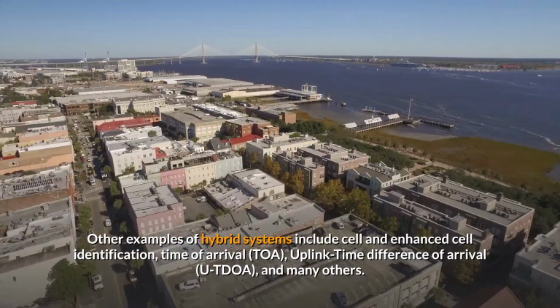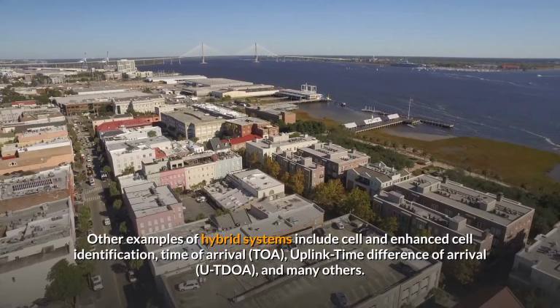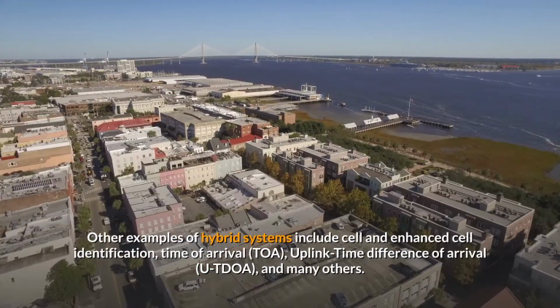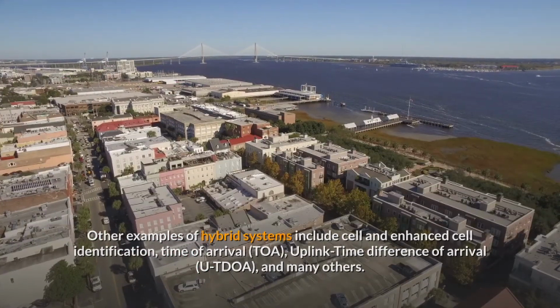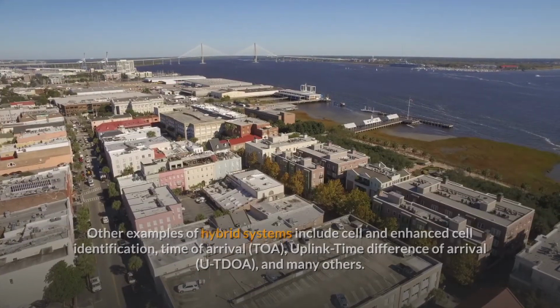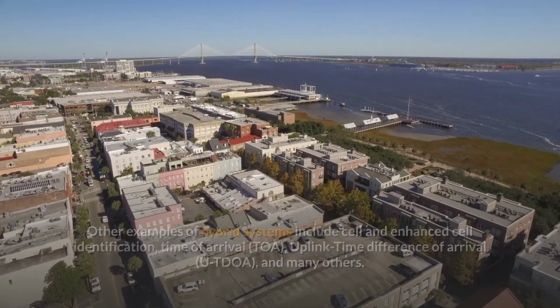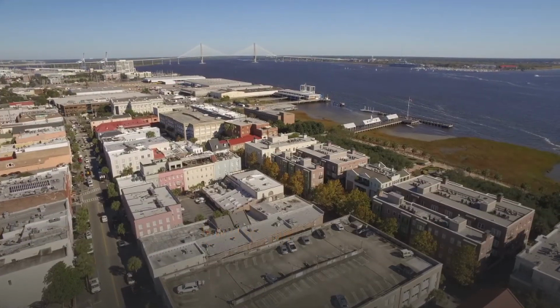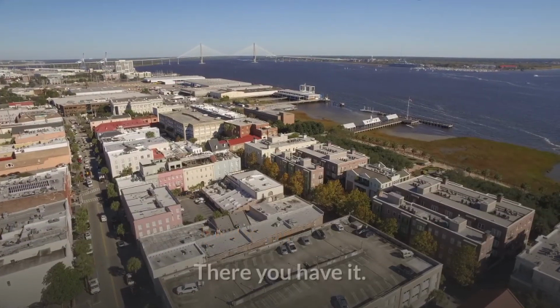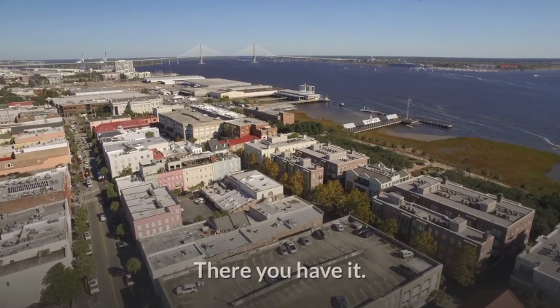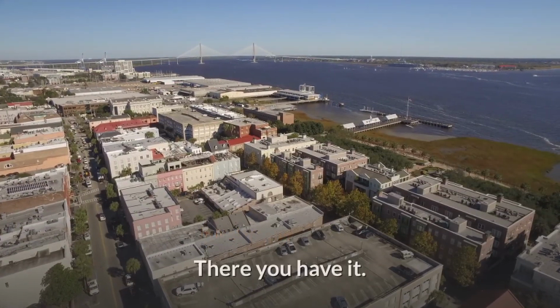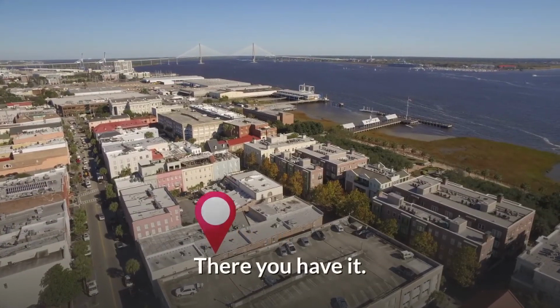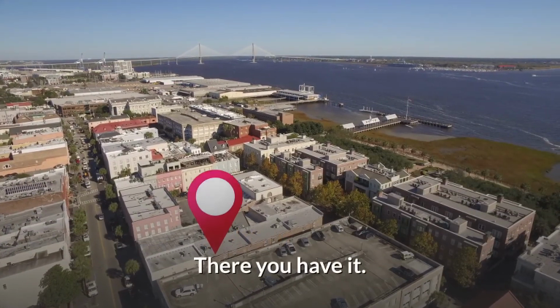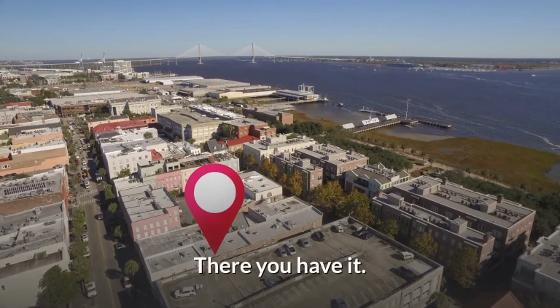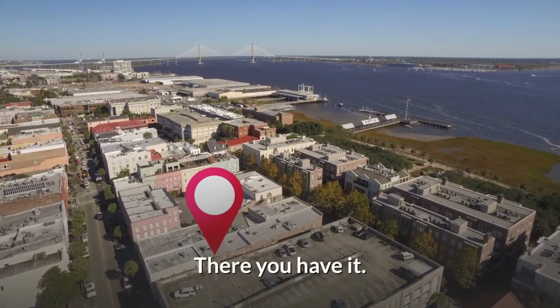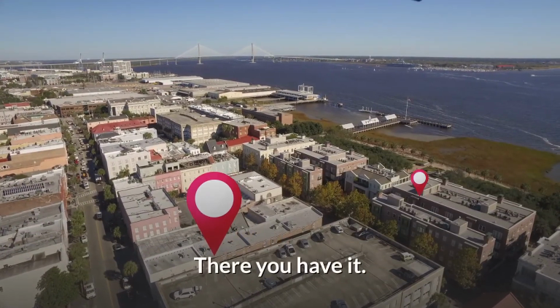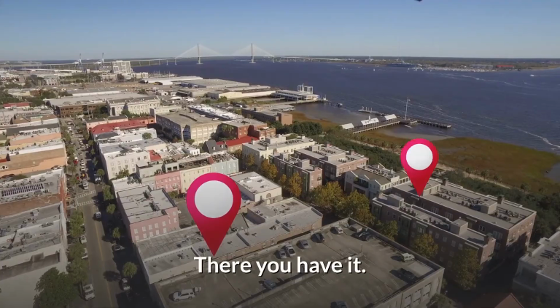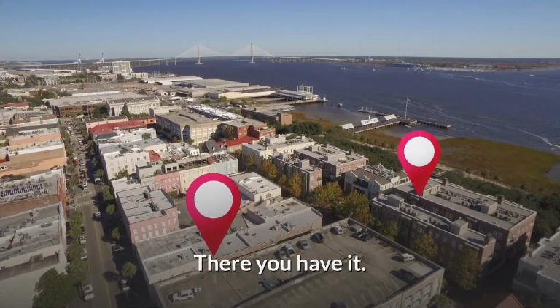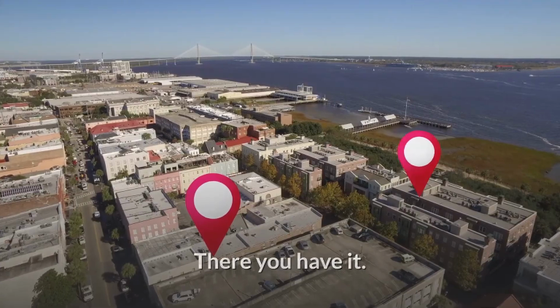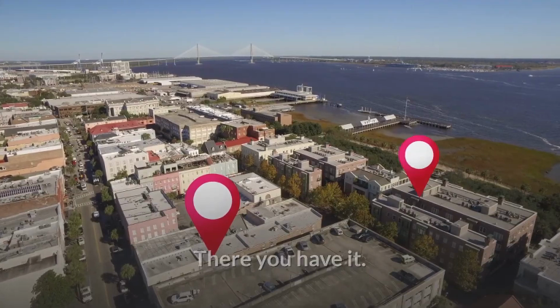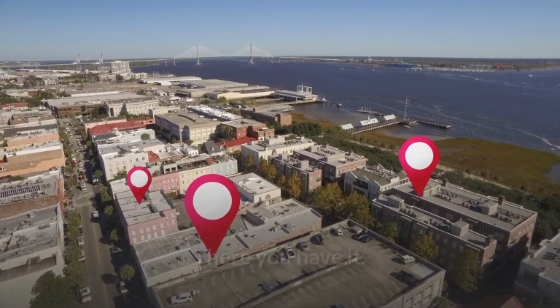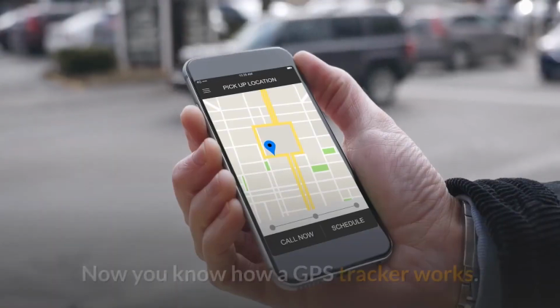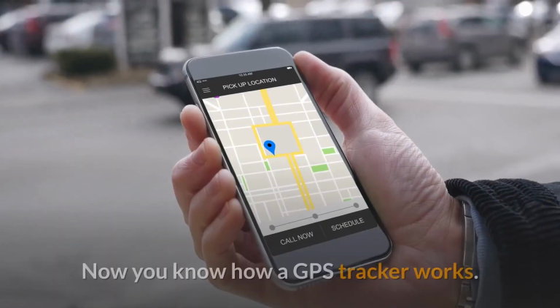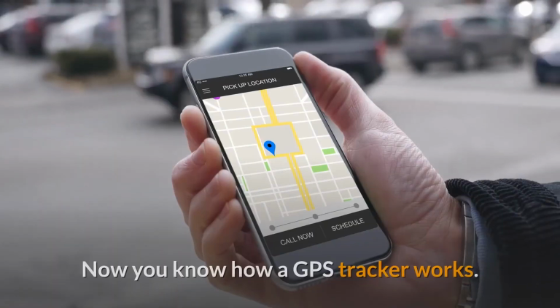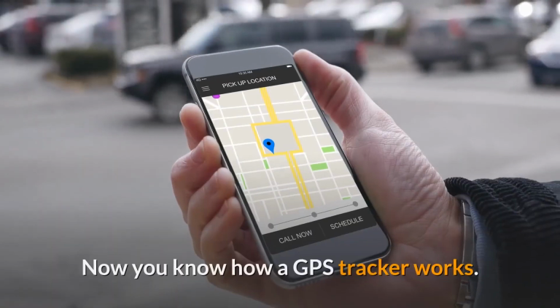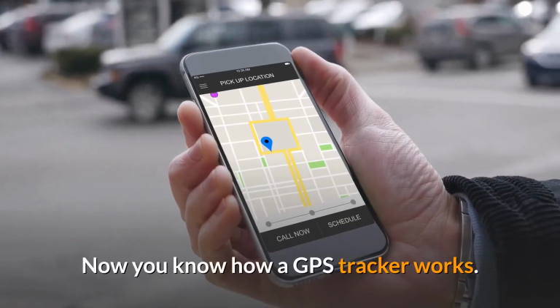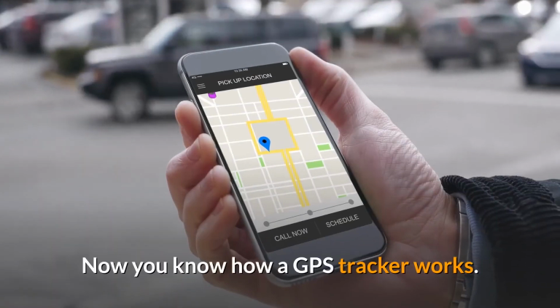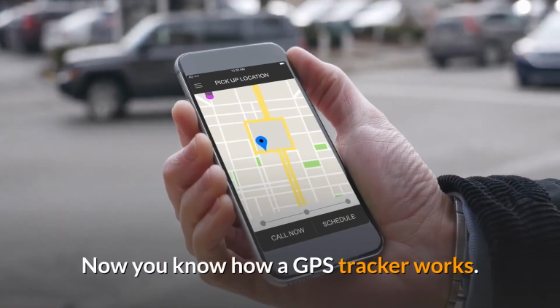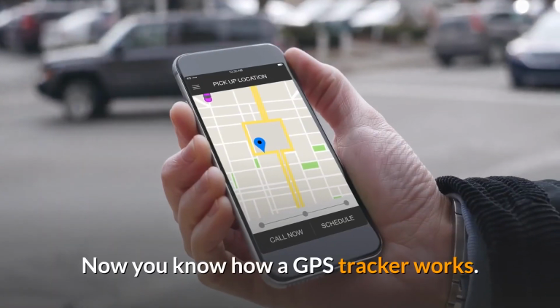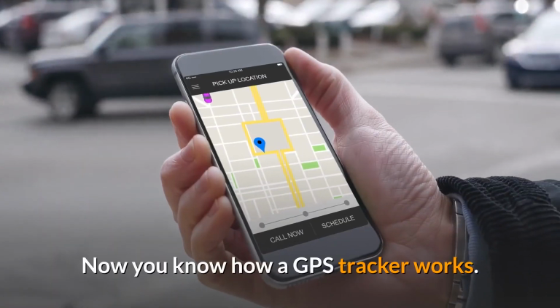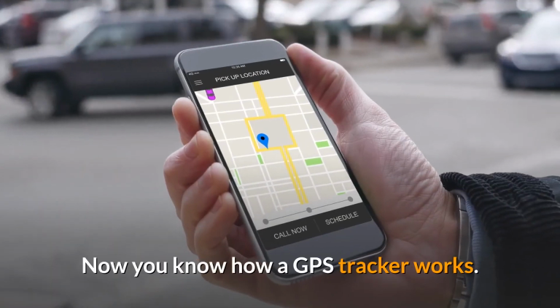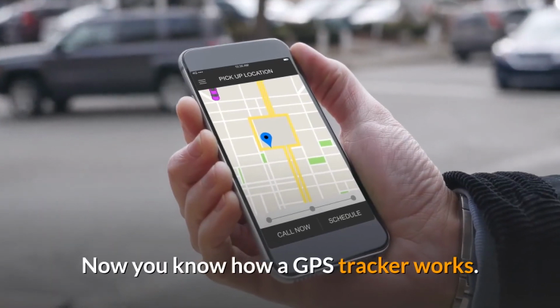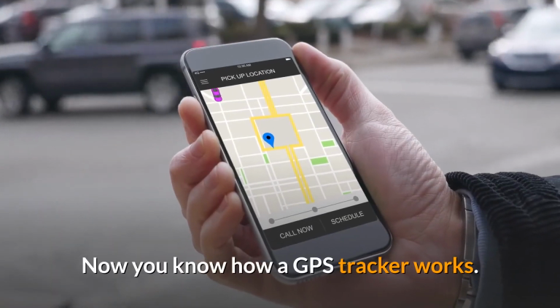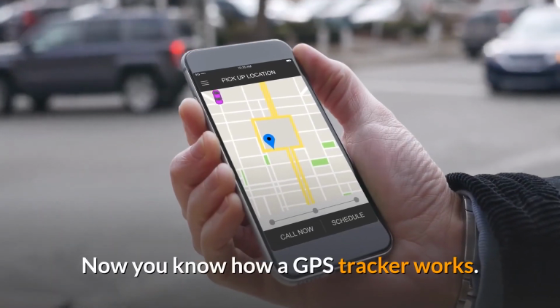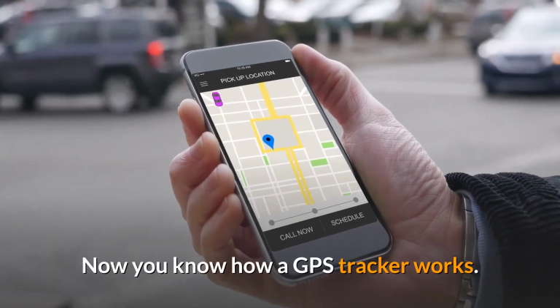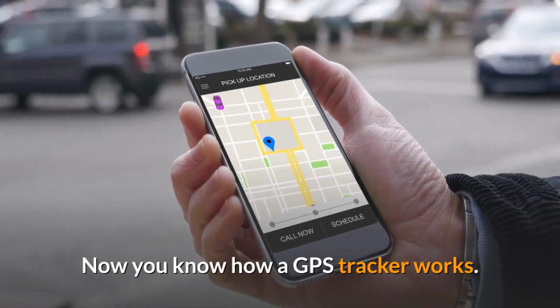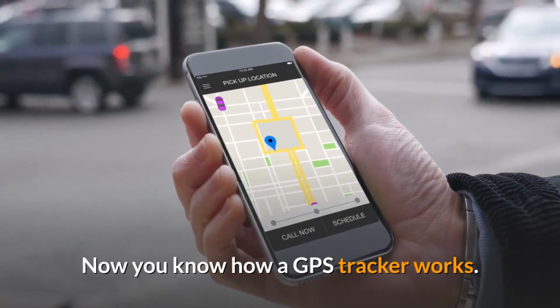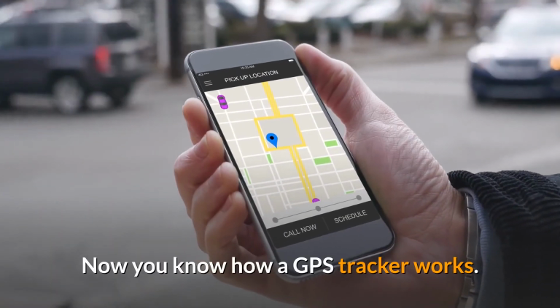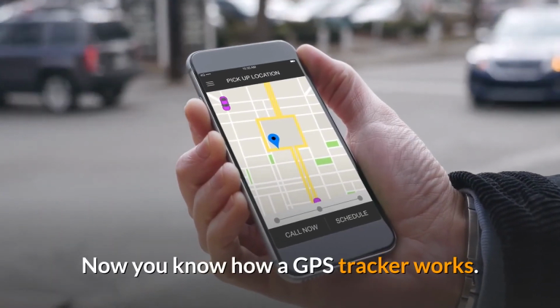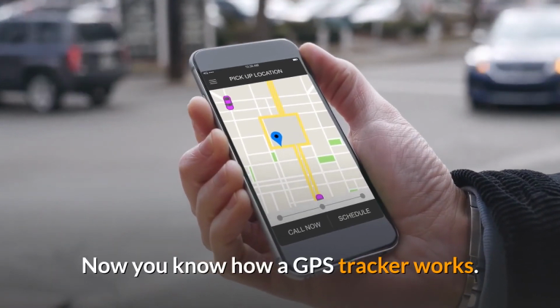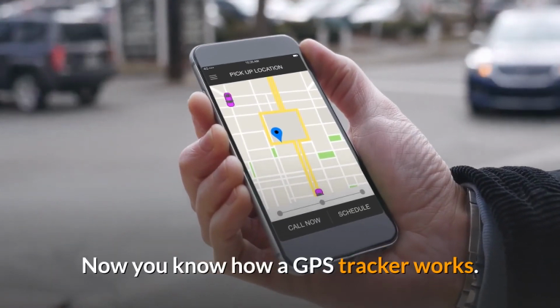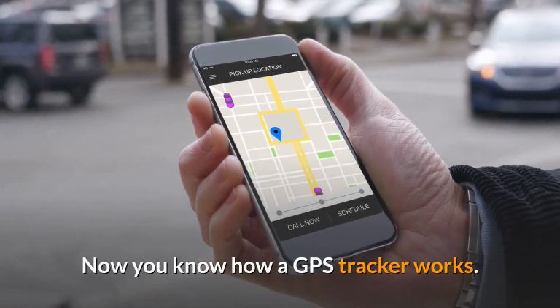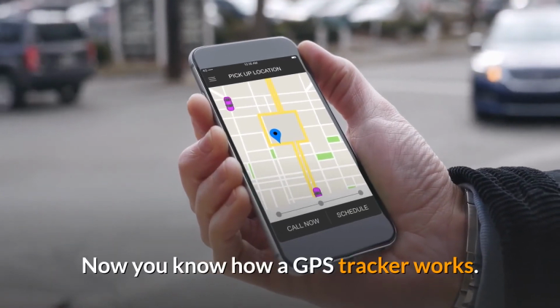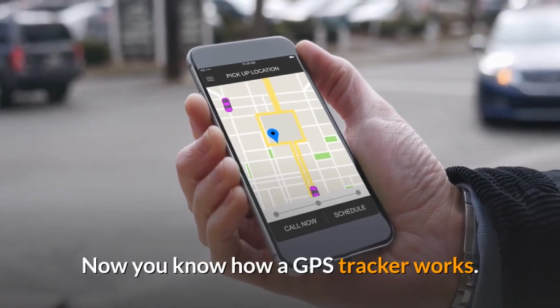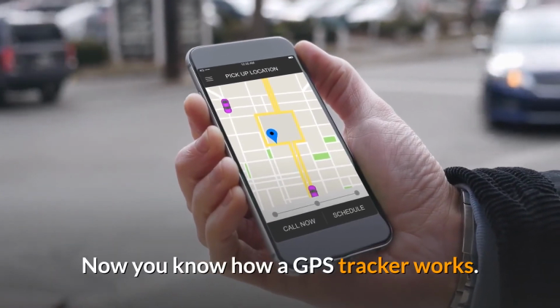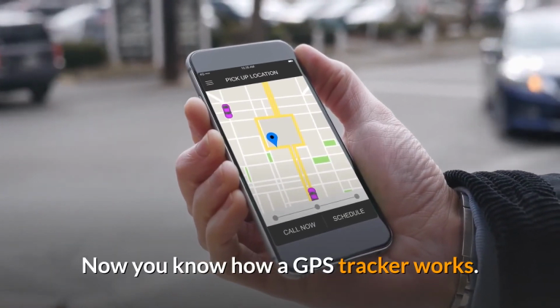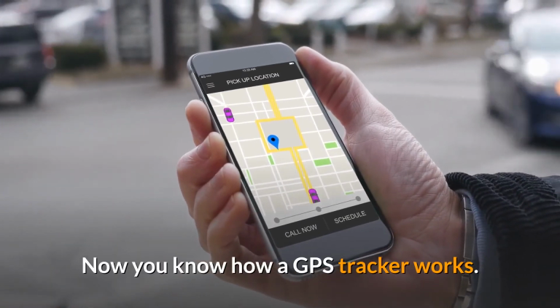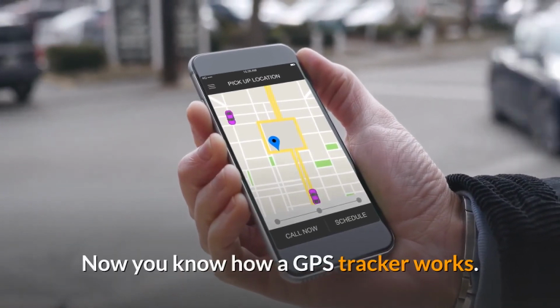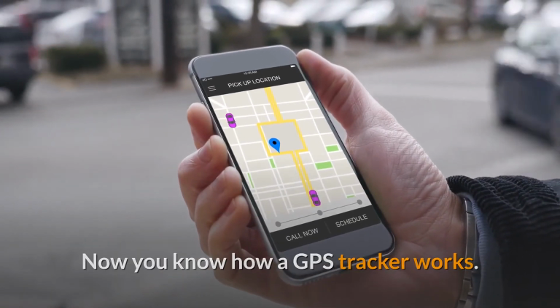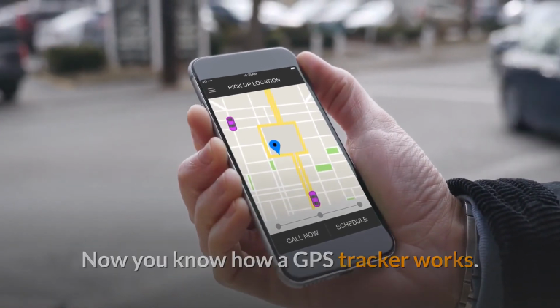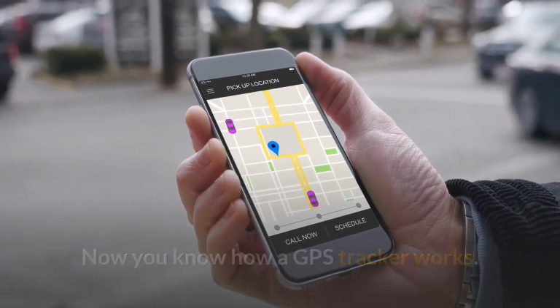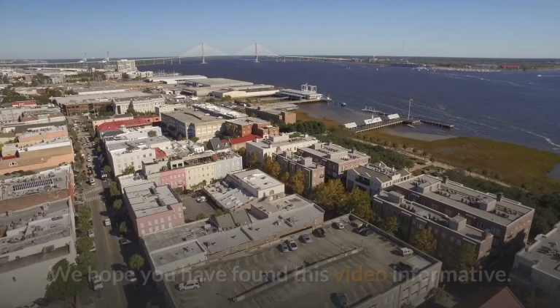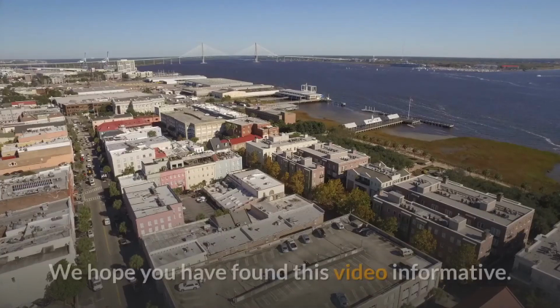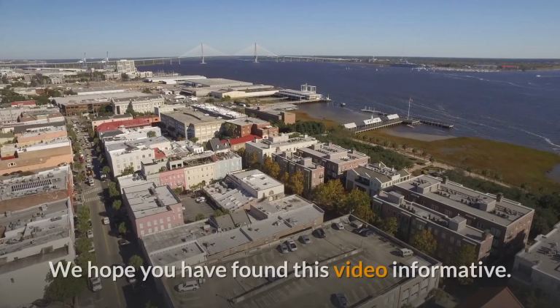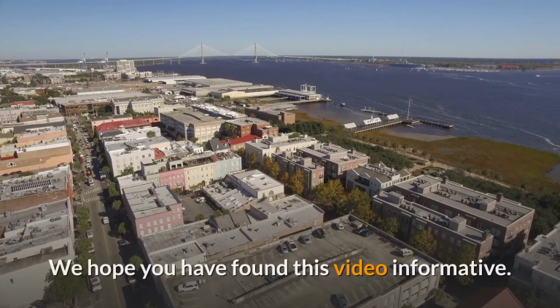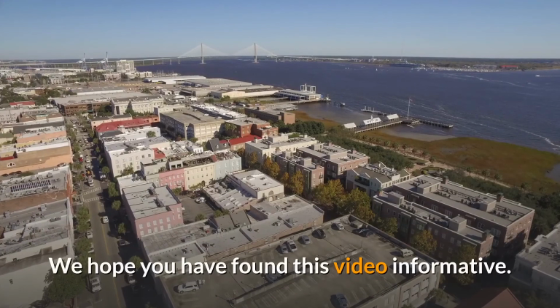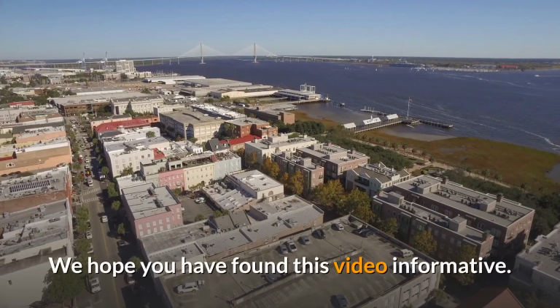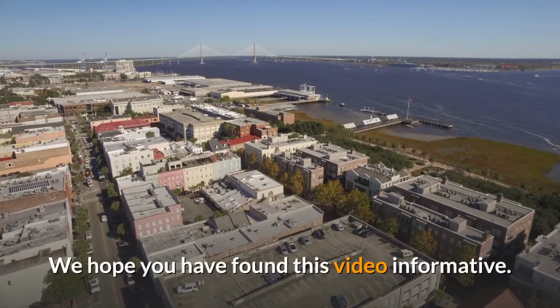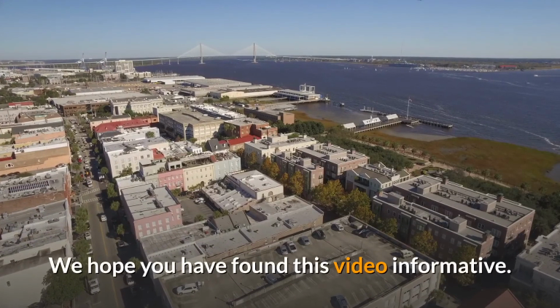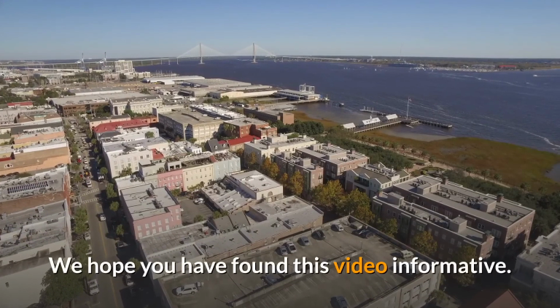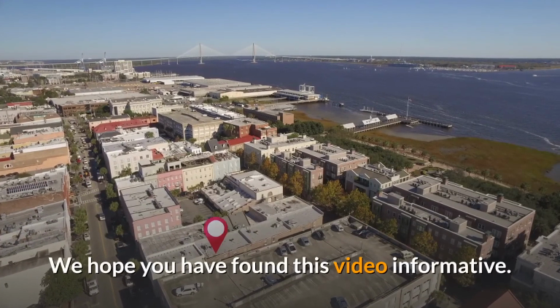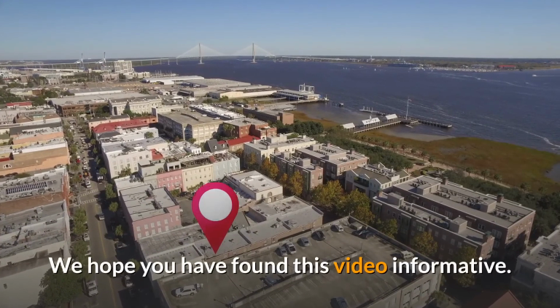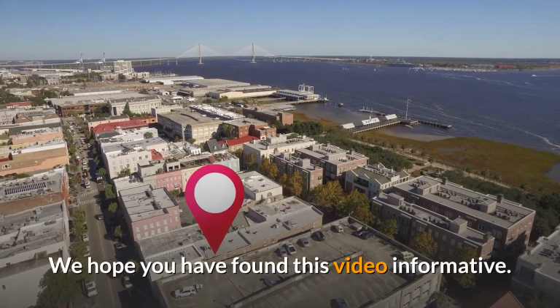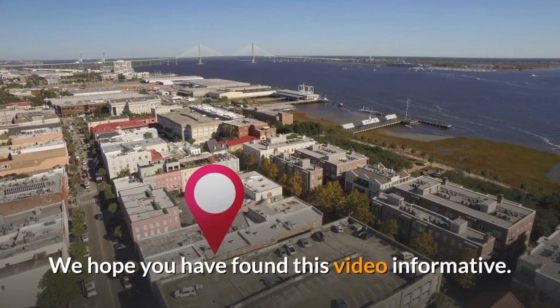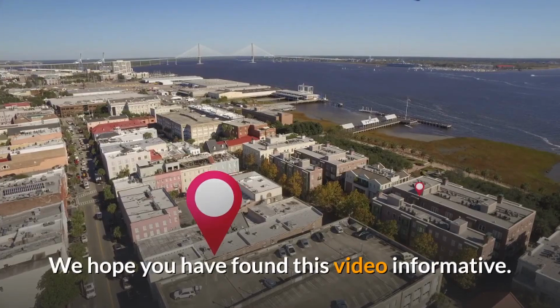There you have it. Now you know how a GPS tracker works. We hope you have found this video informative.